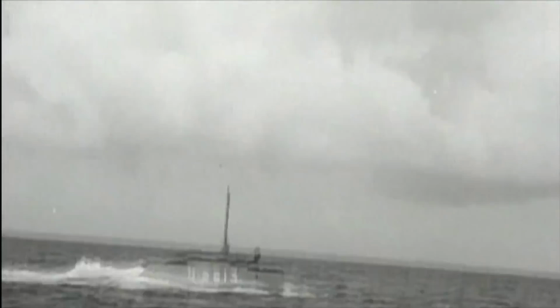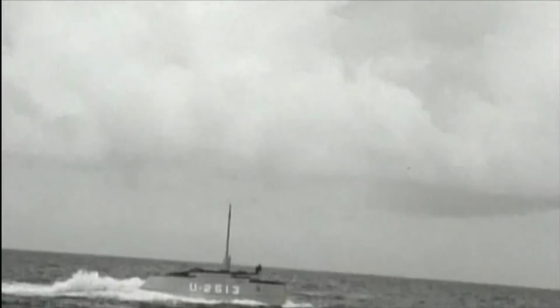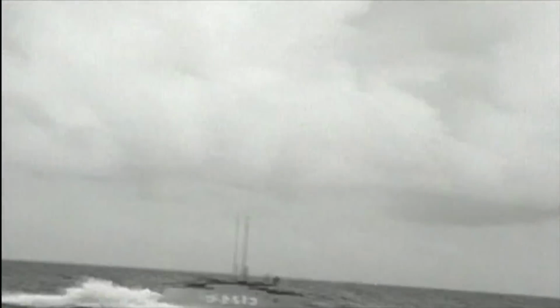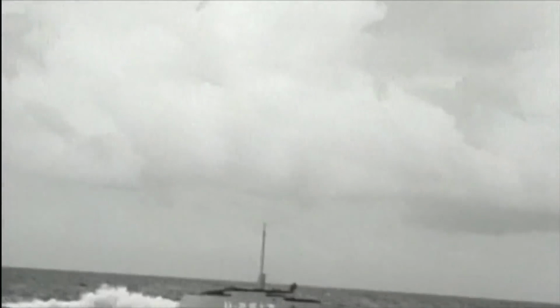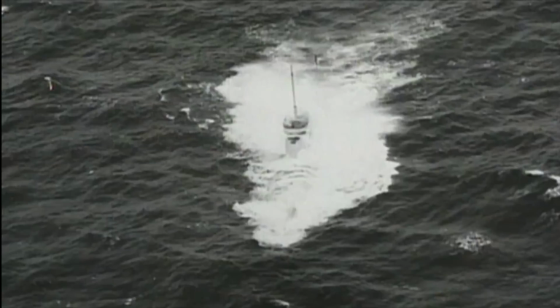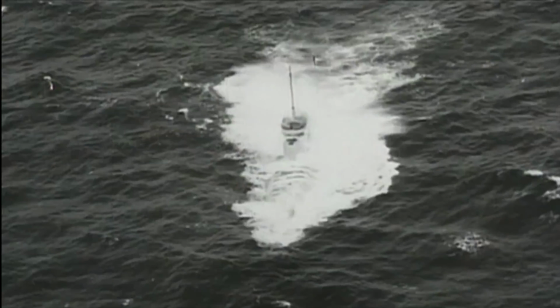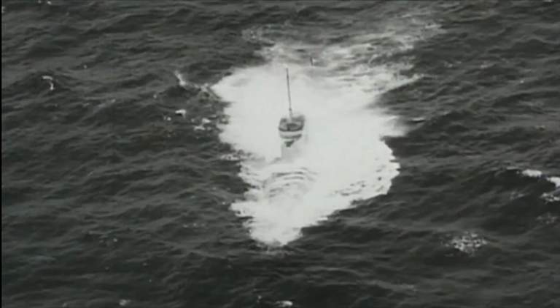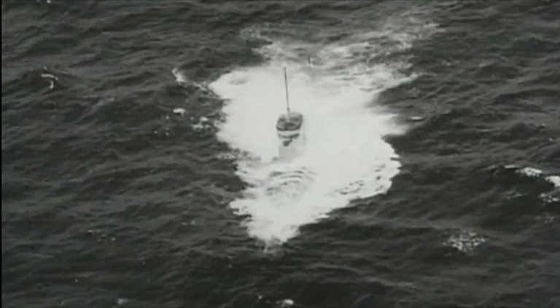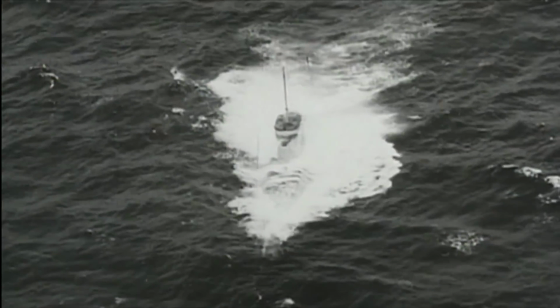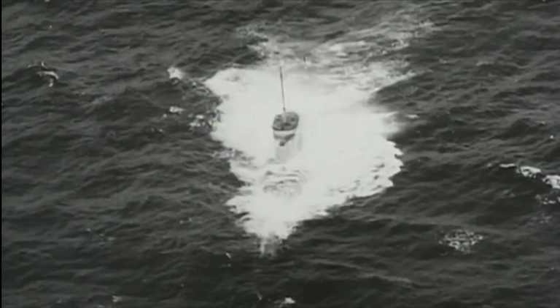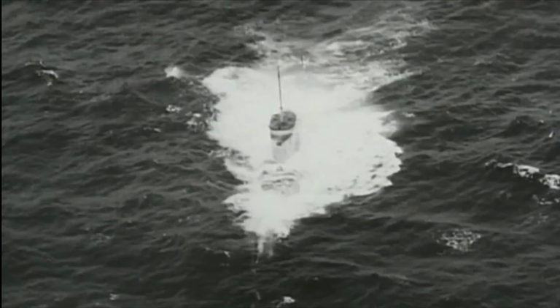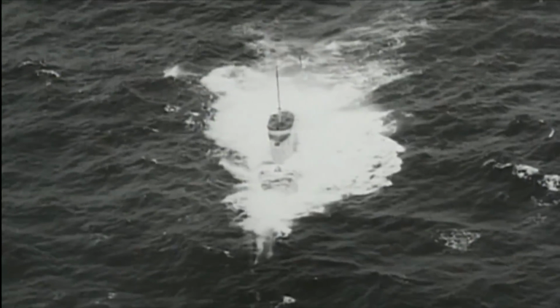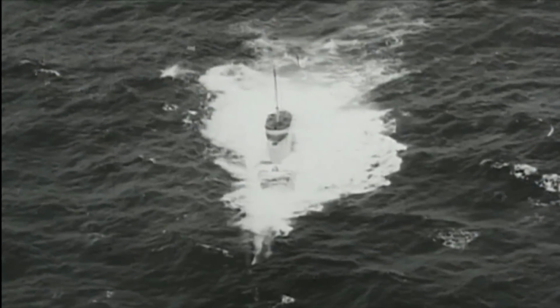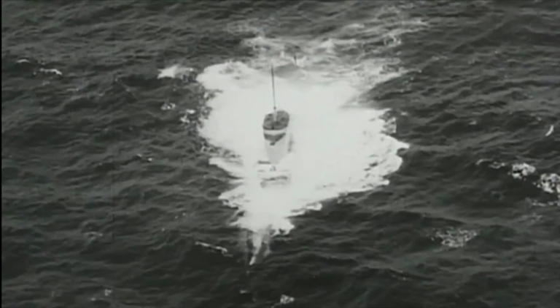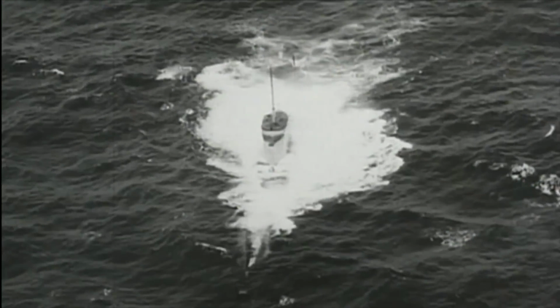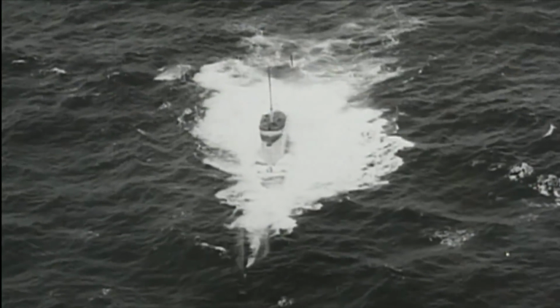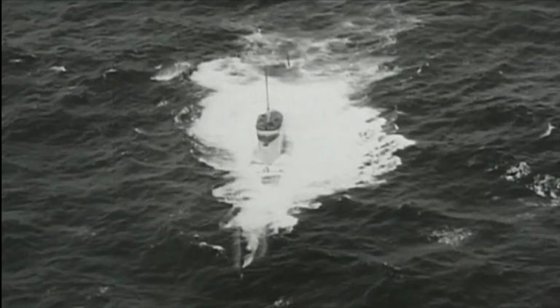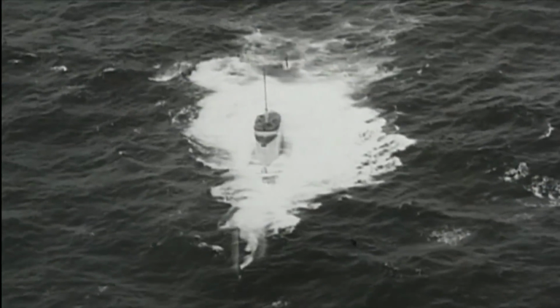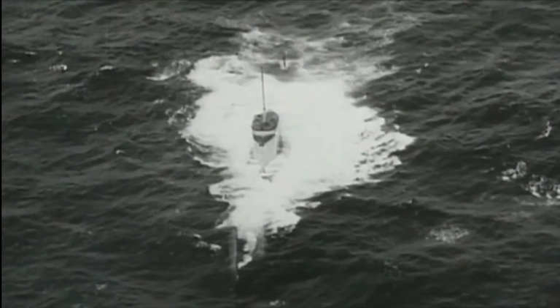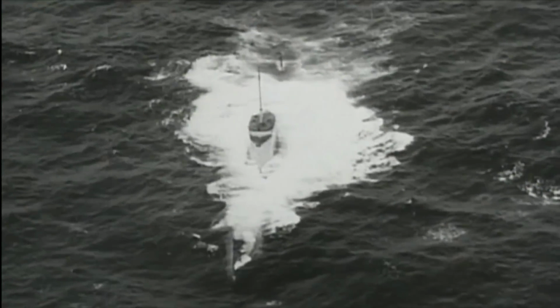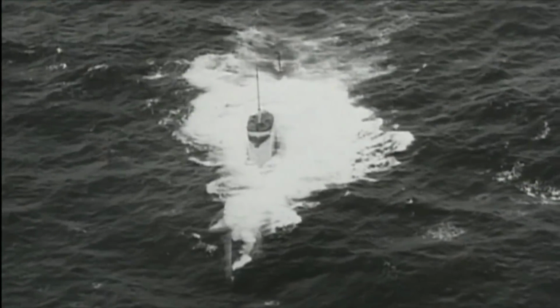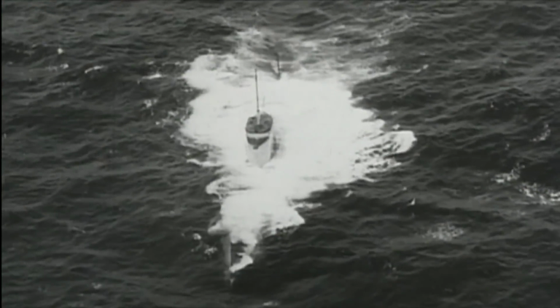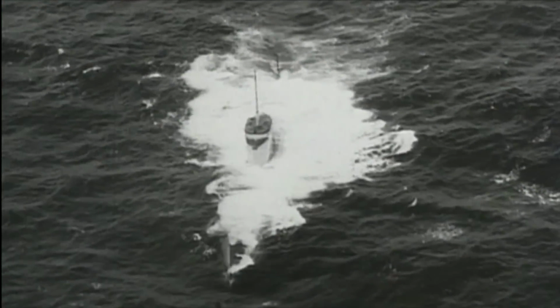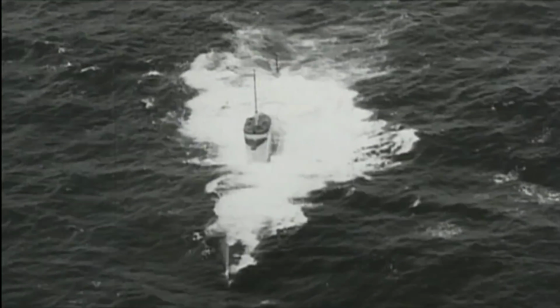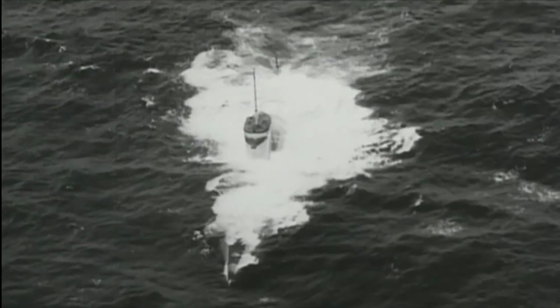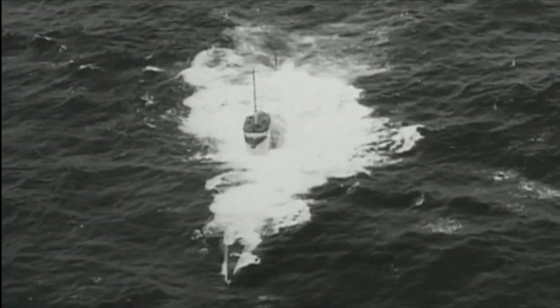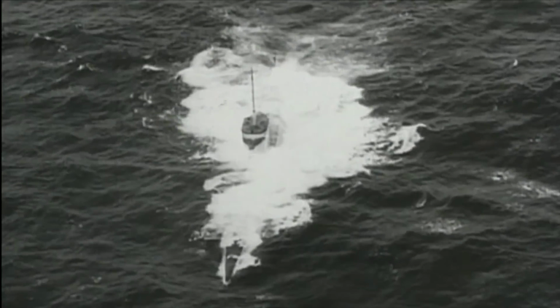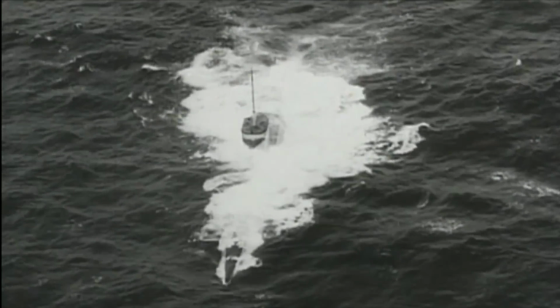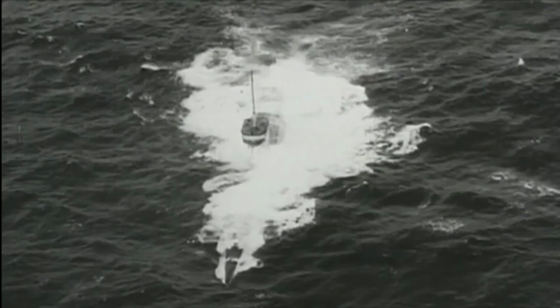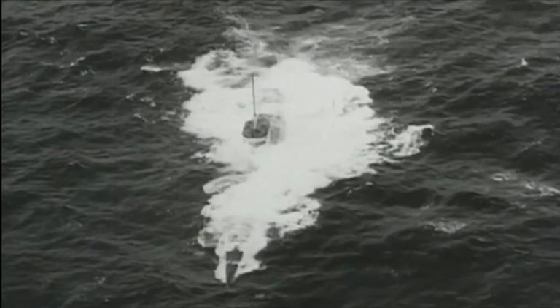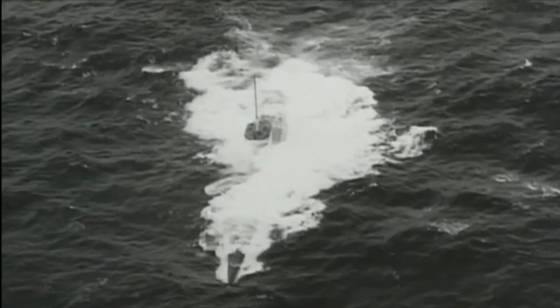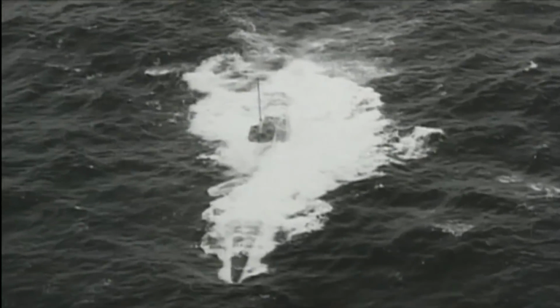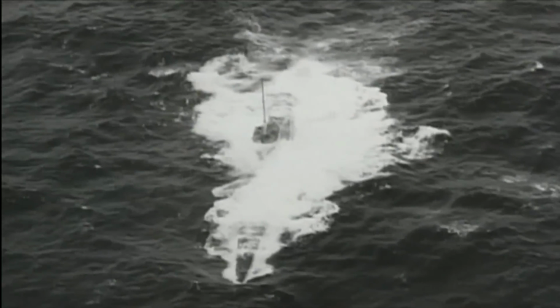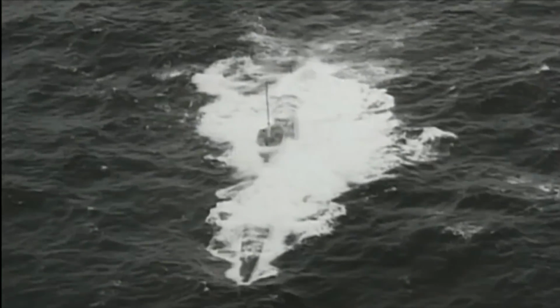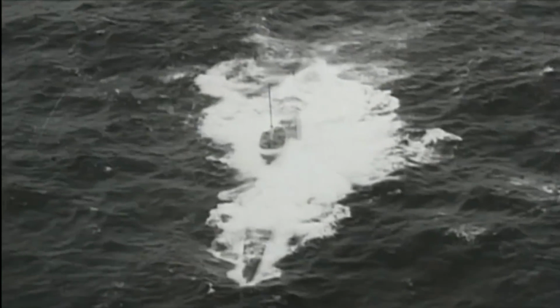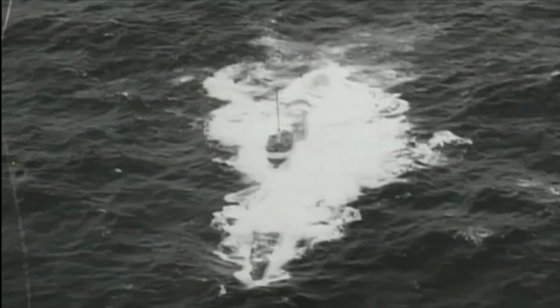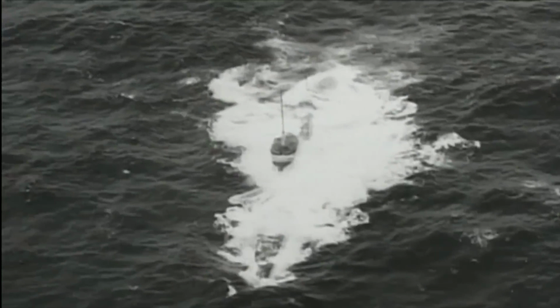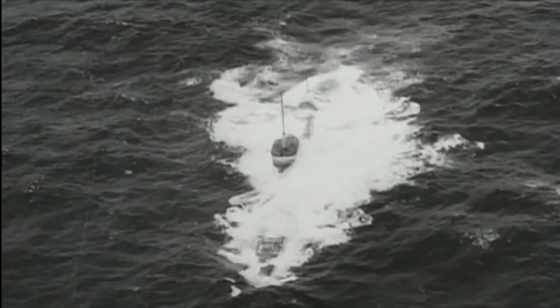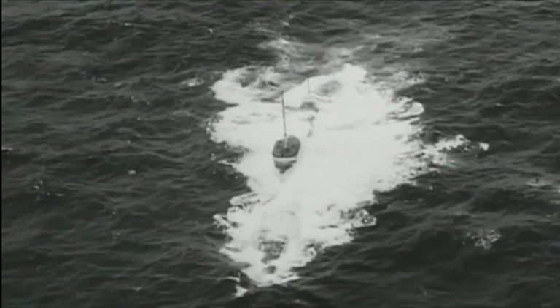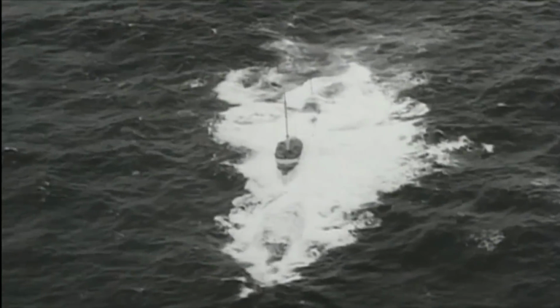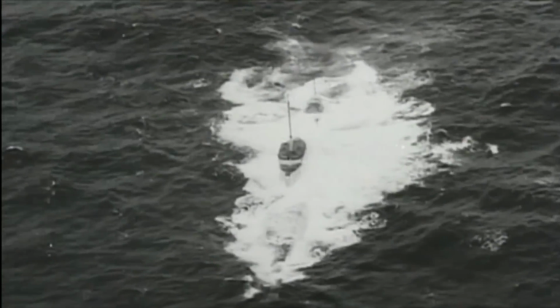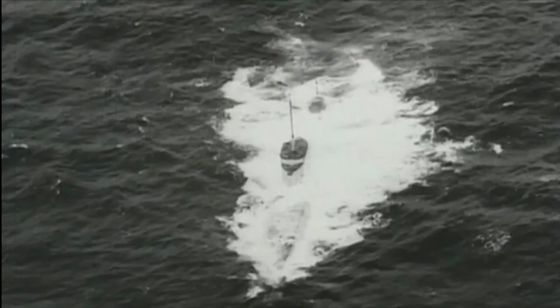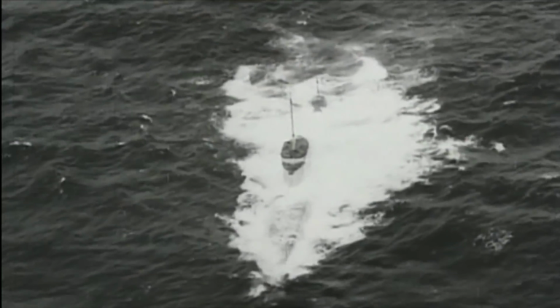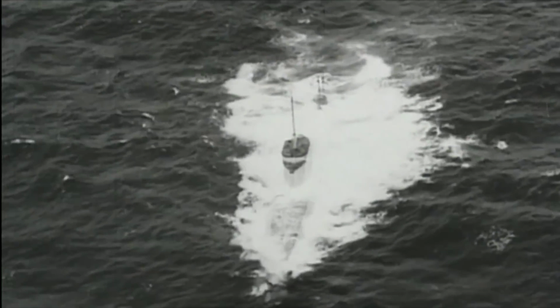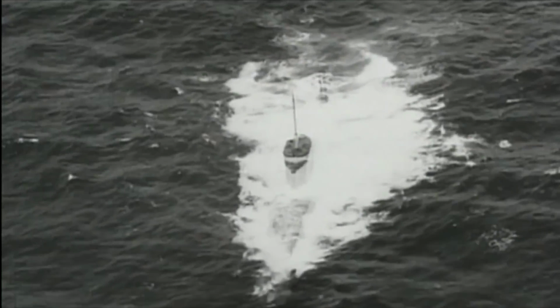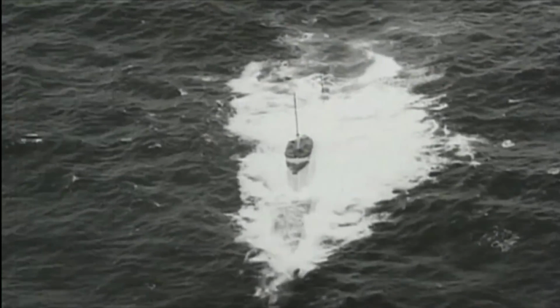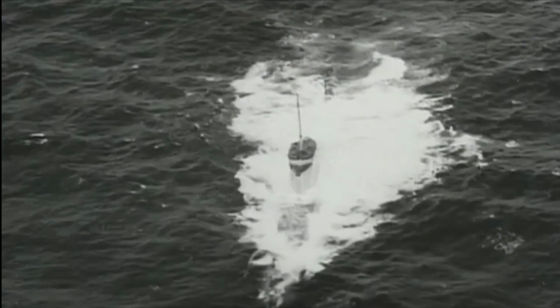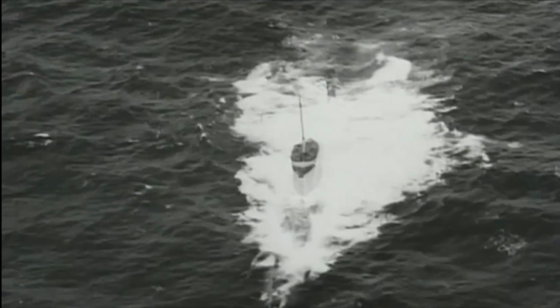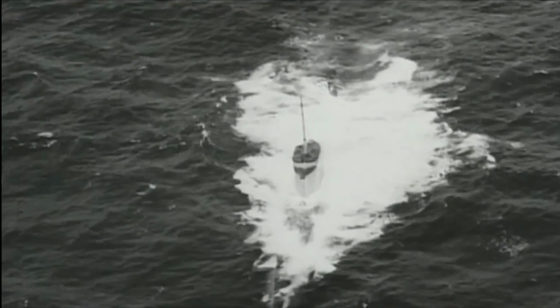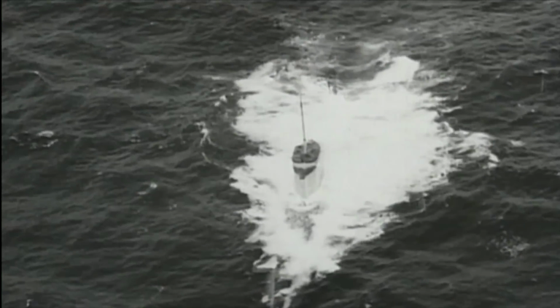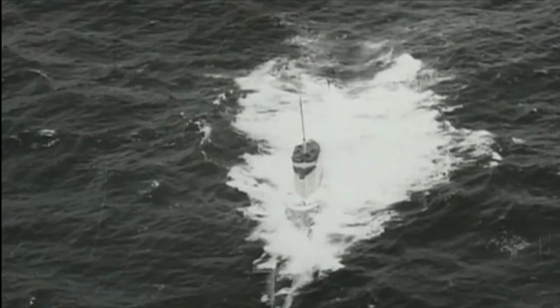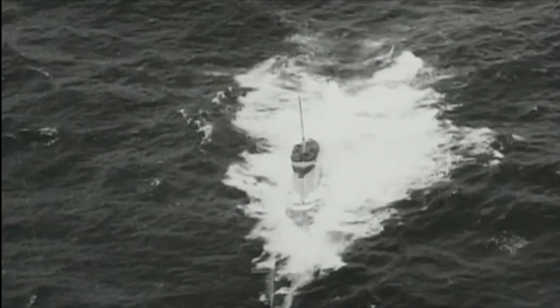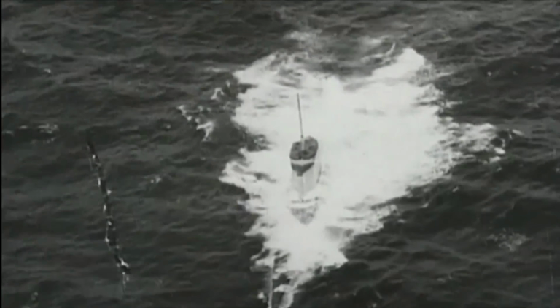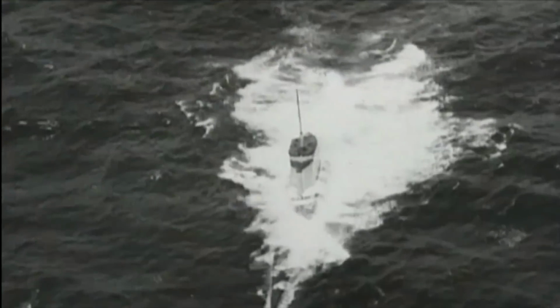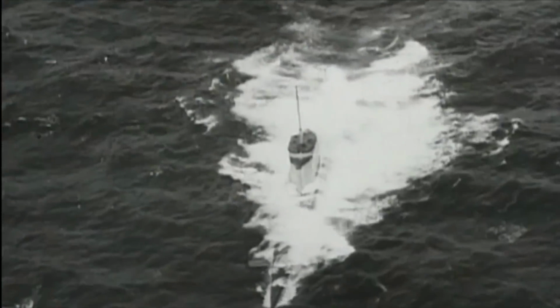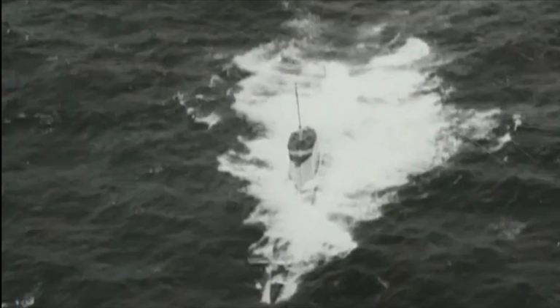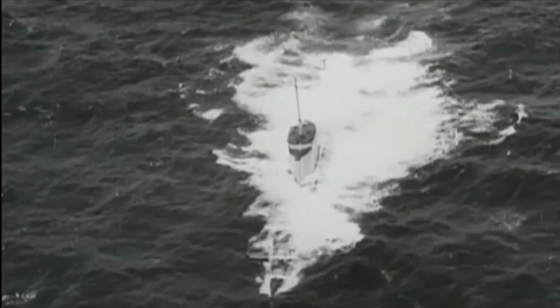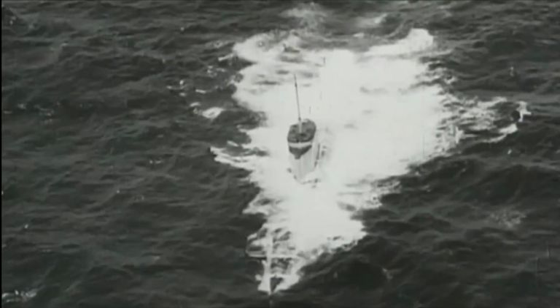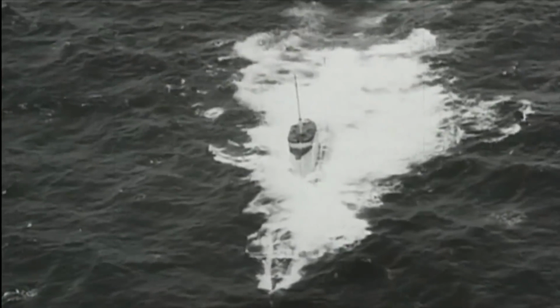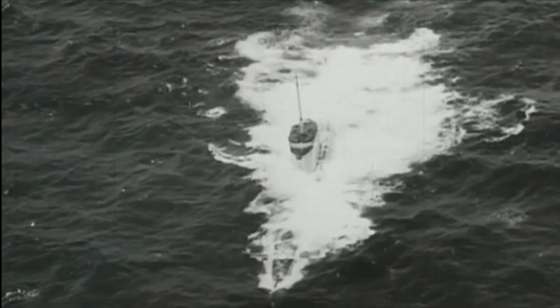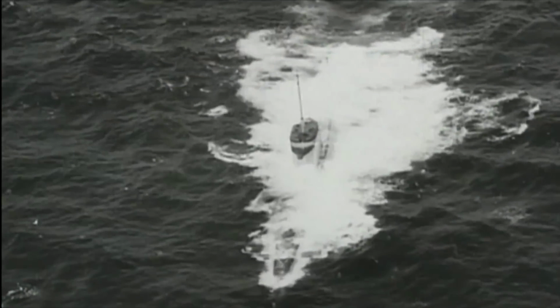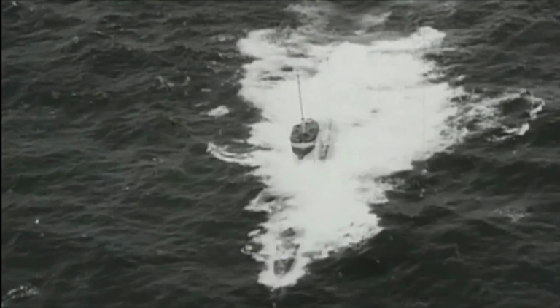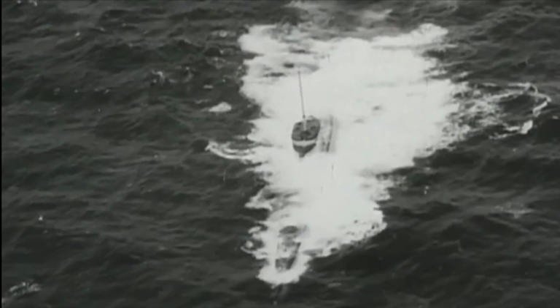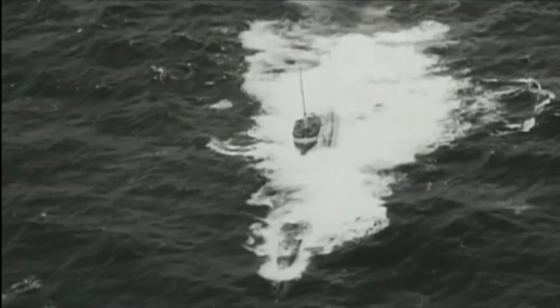Even so, the technology they pioneered has been an integral part of diesel-electric submarine design ever since.